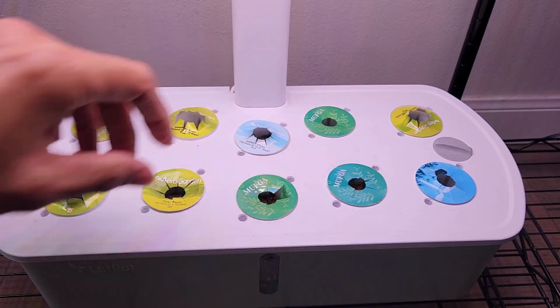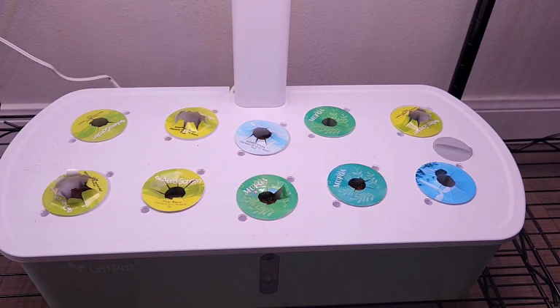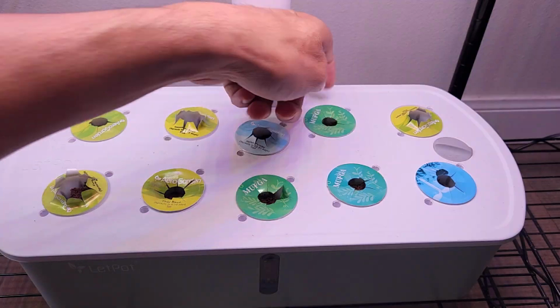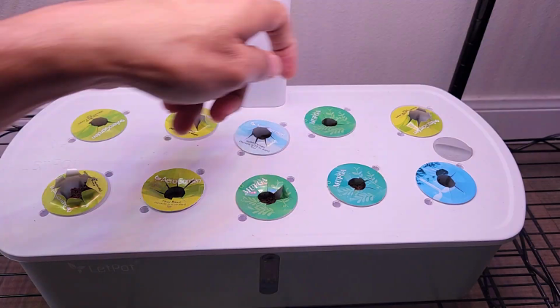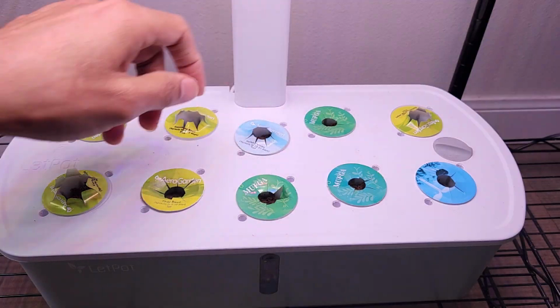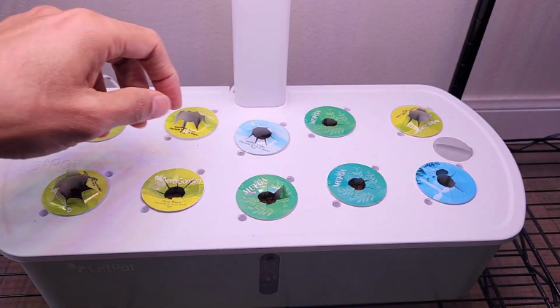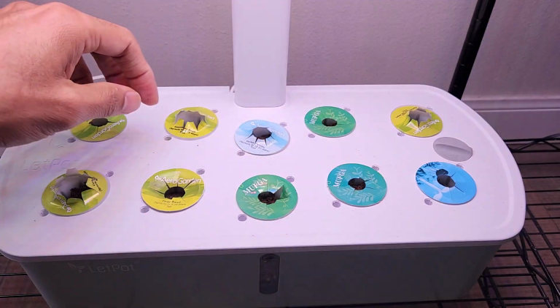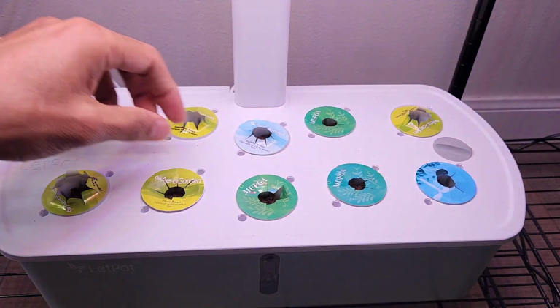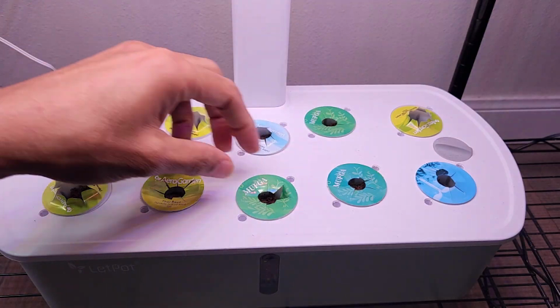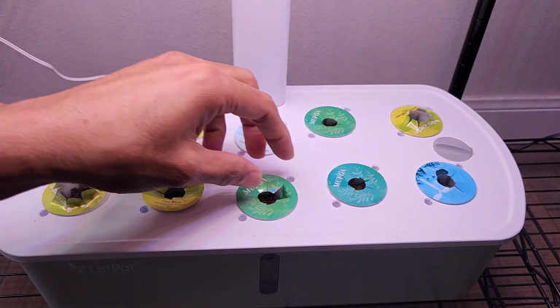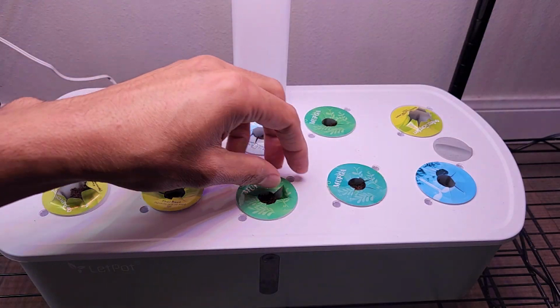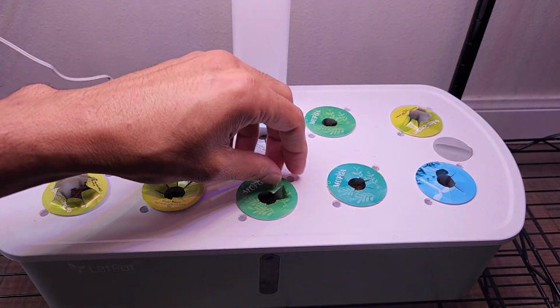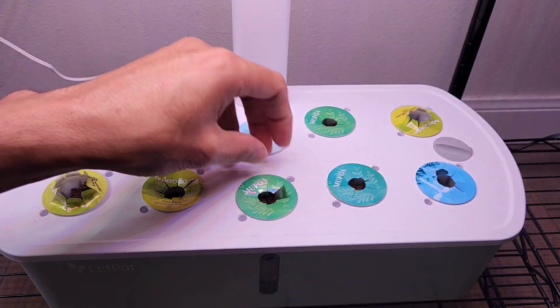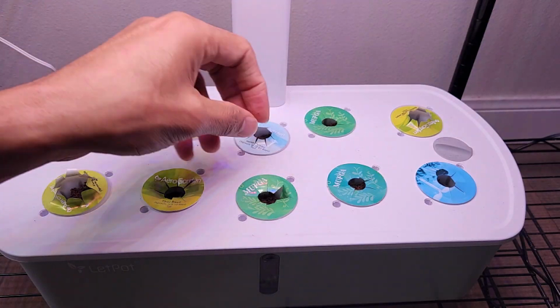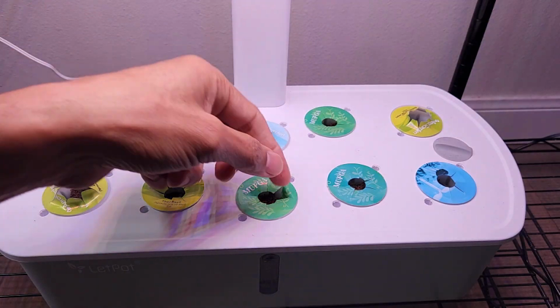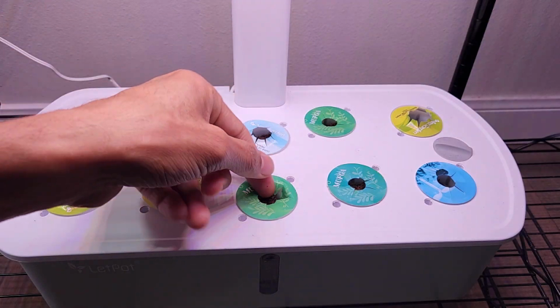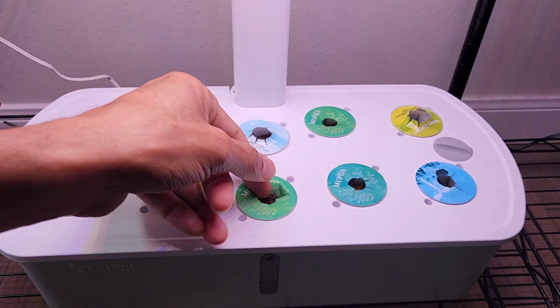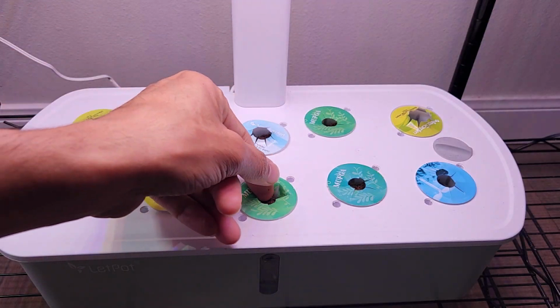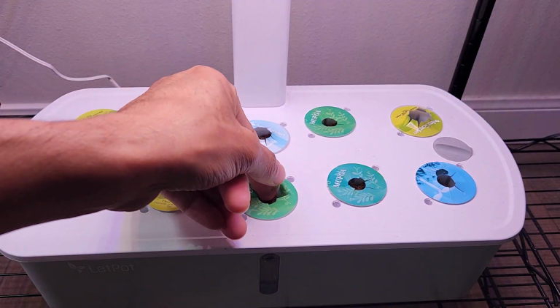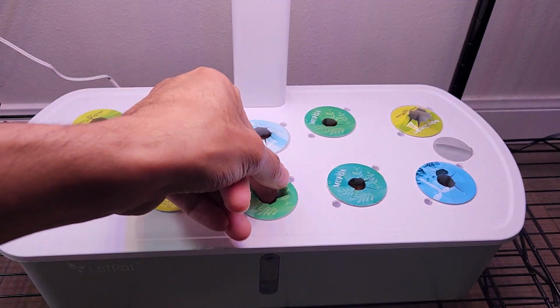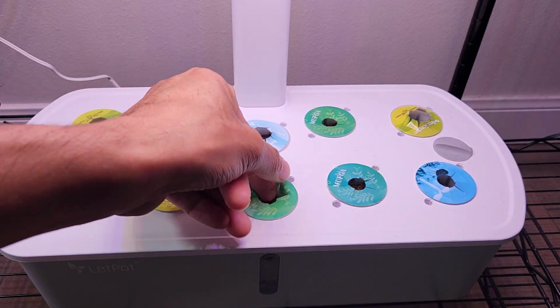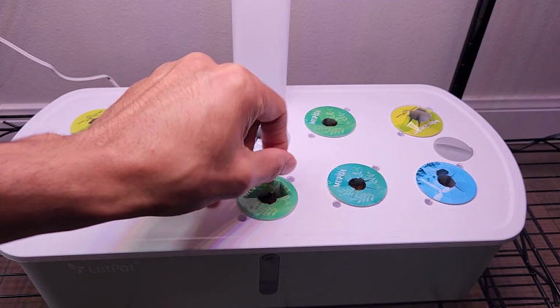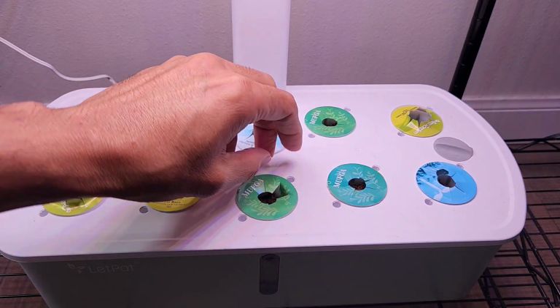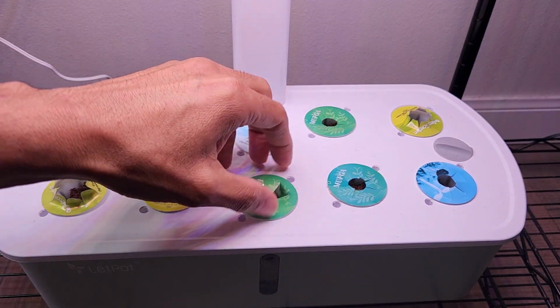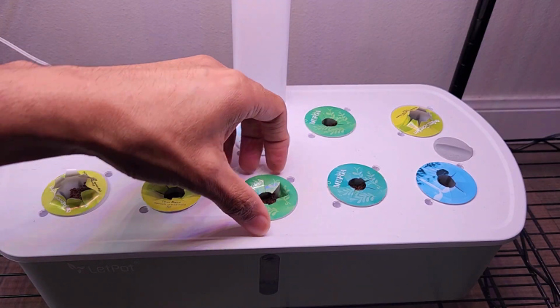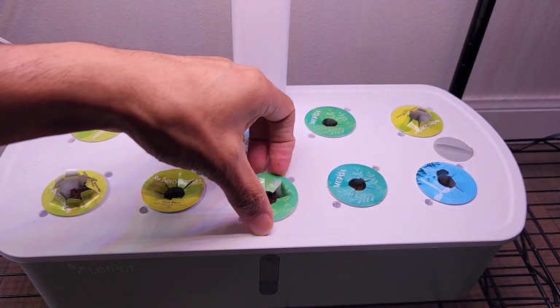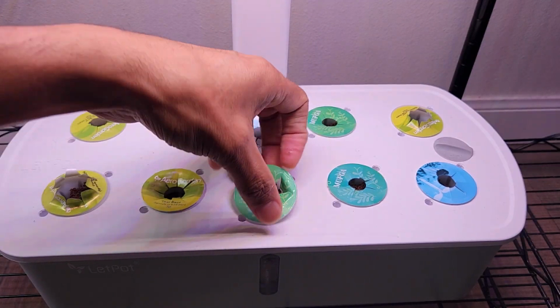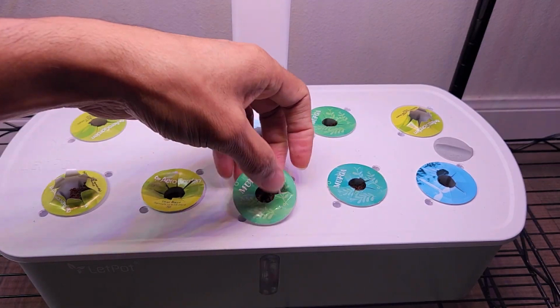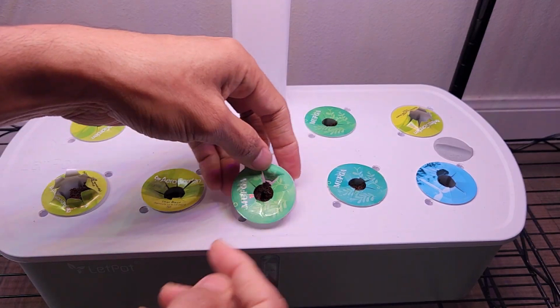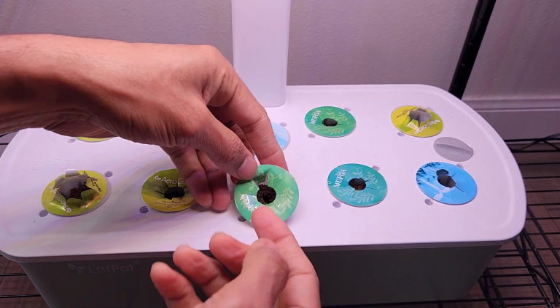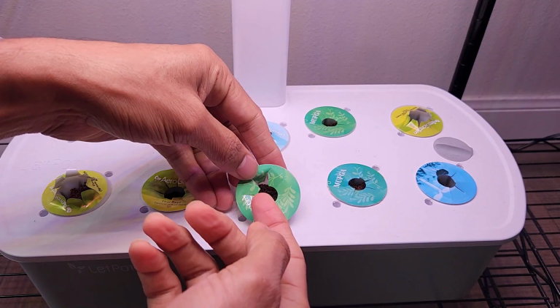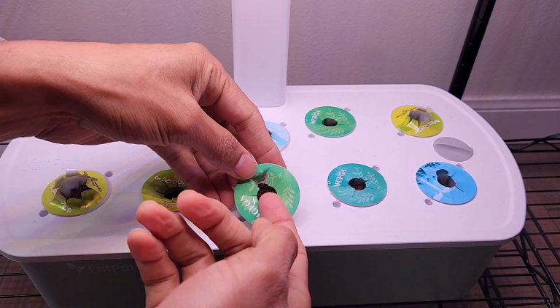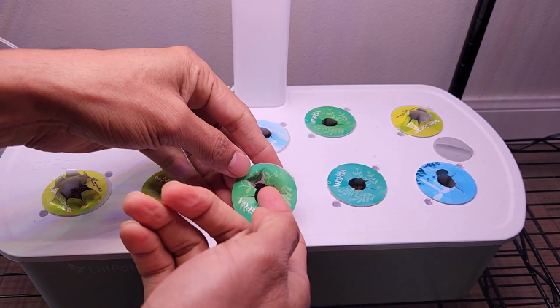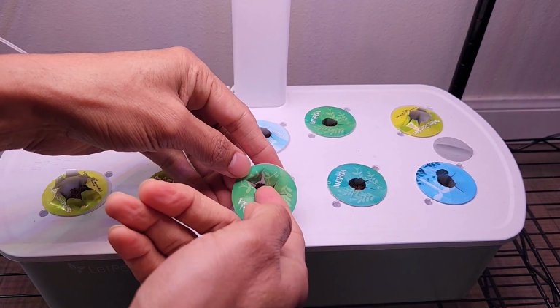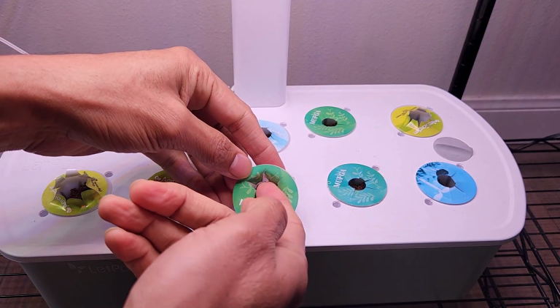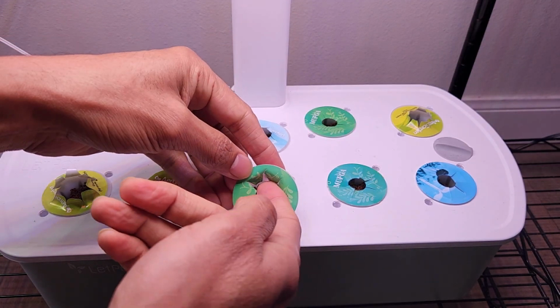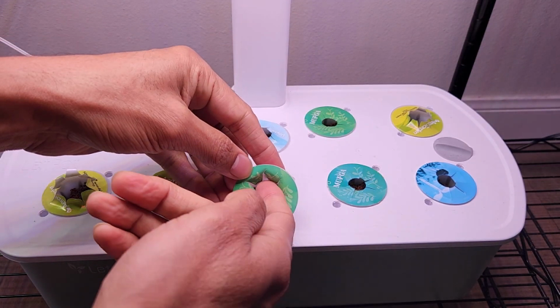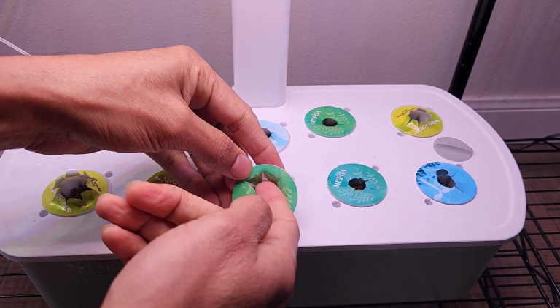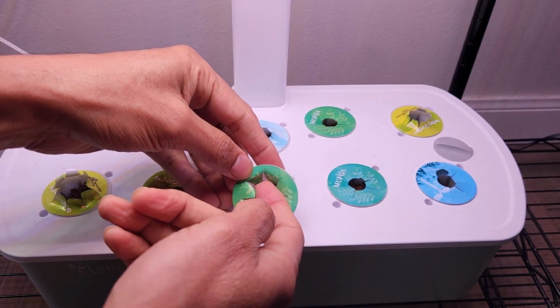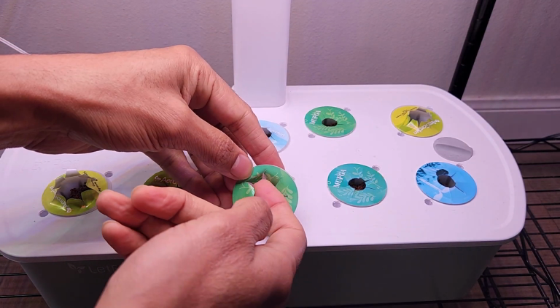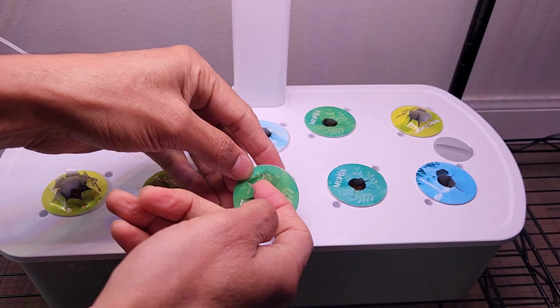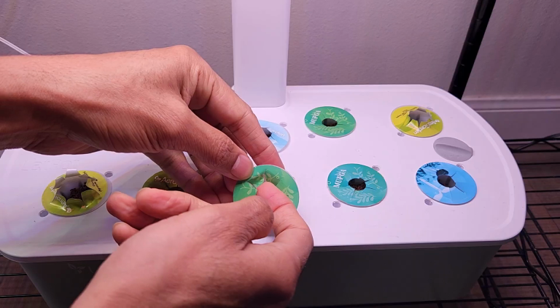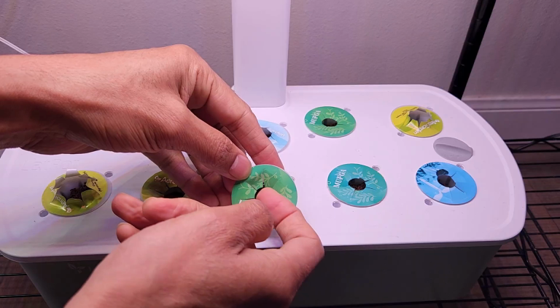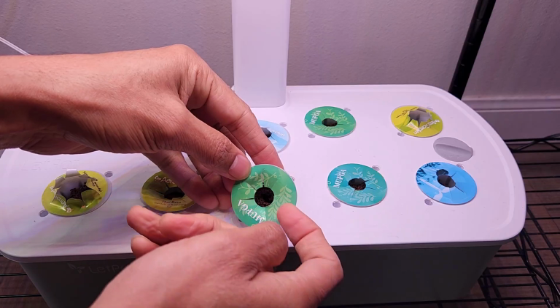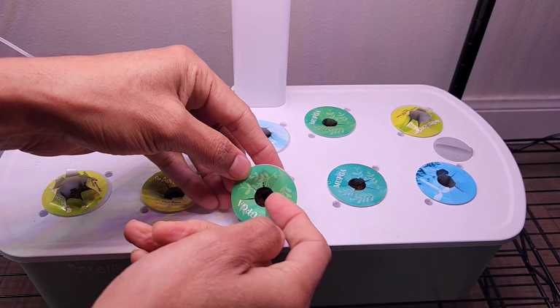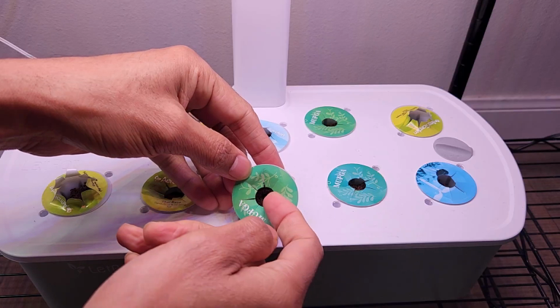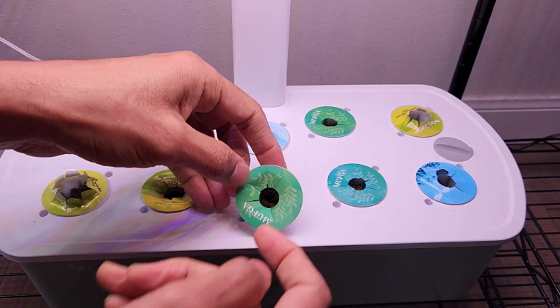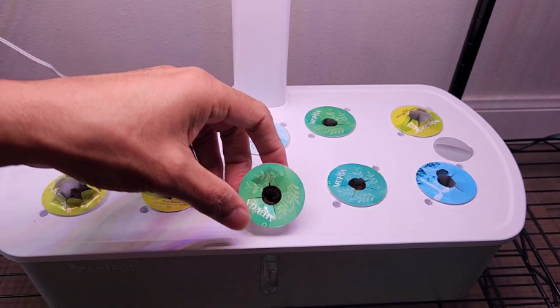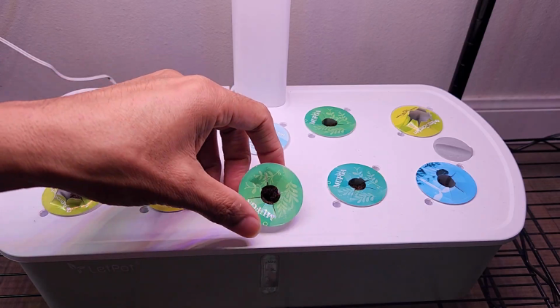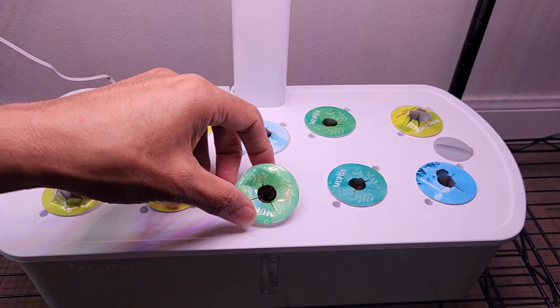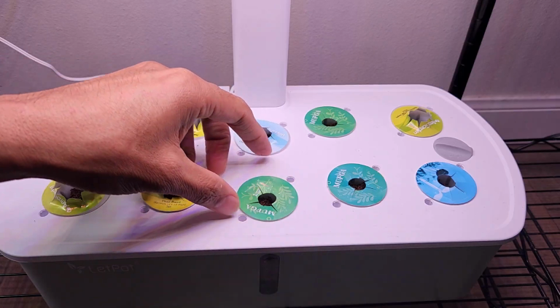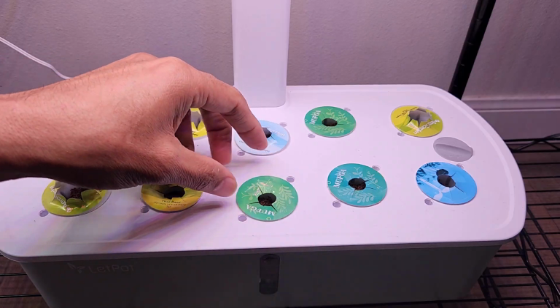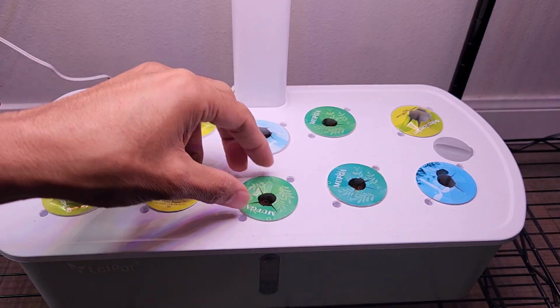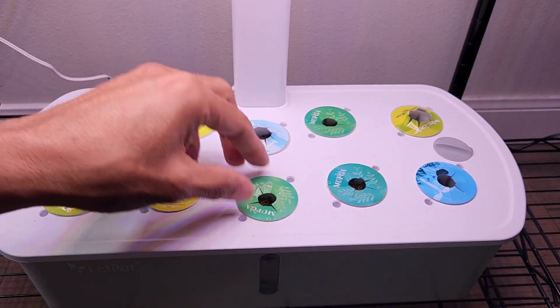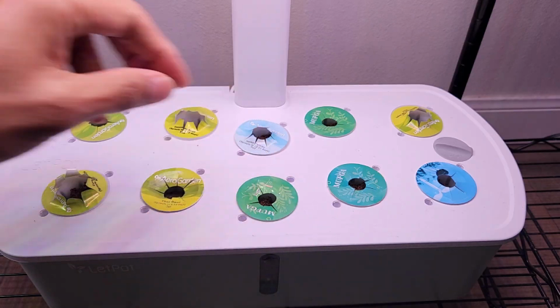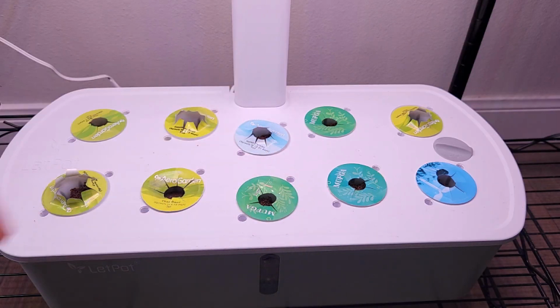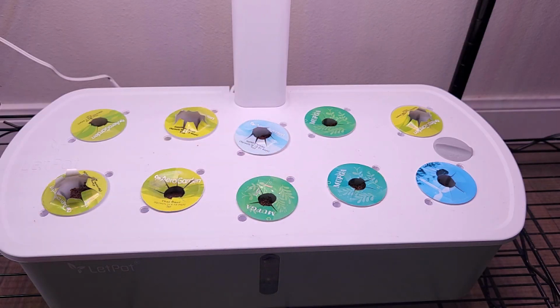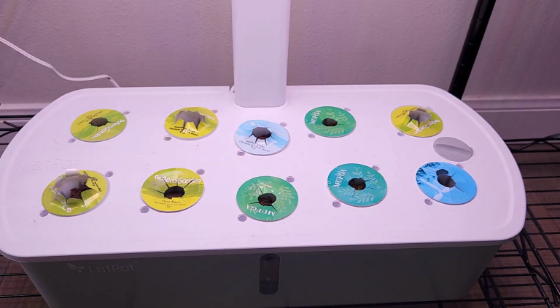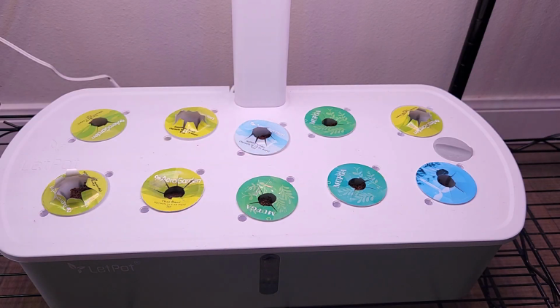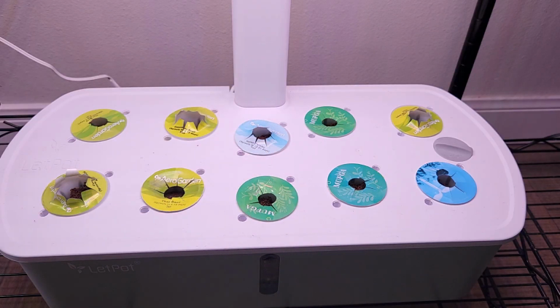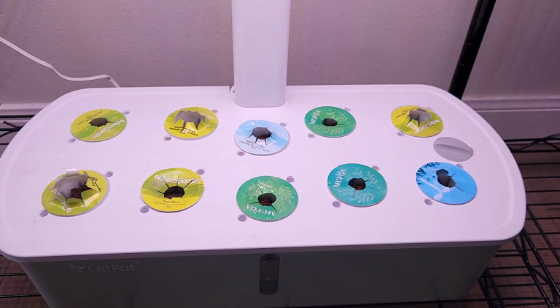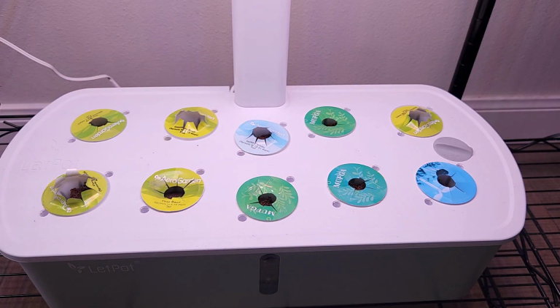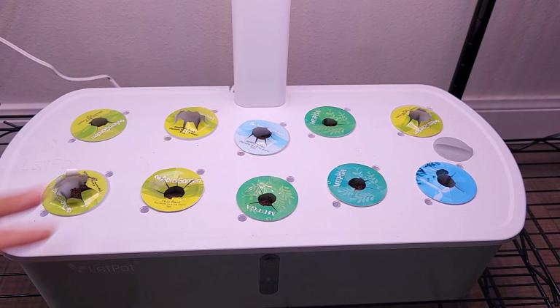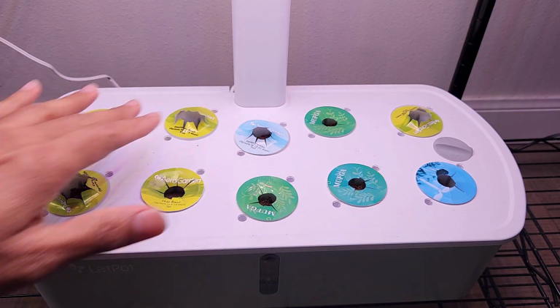That's it — I placed all 10 pods with two seeds in each pod, or like one seed with two halves in each pod.